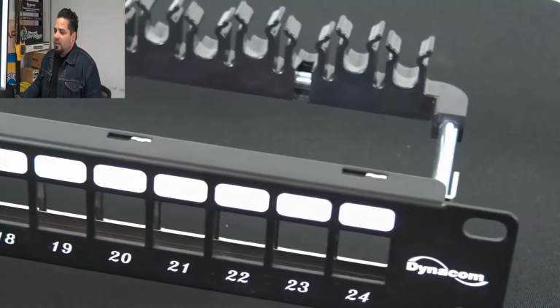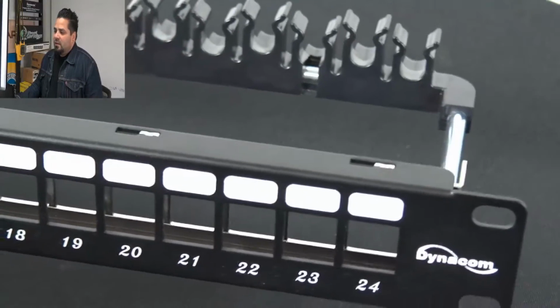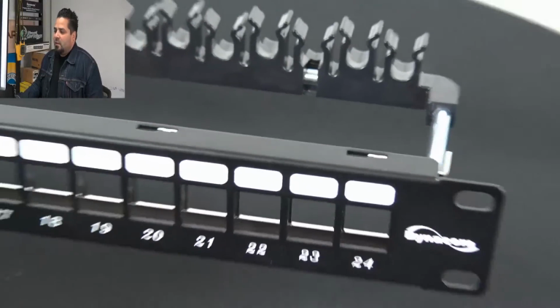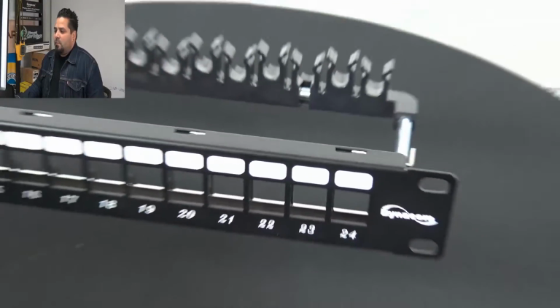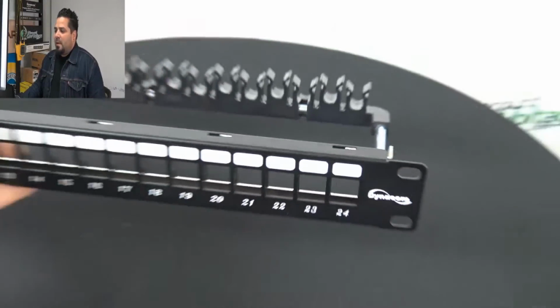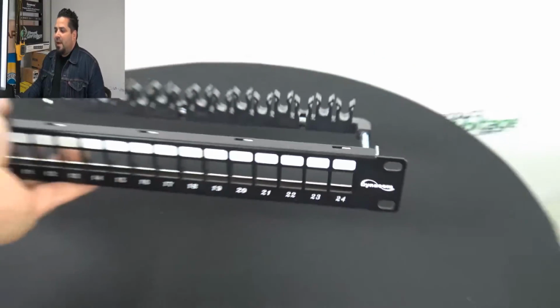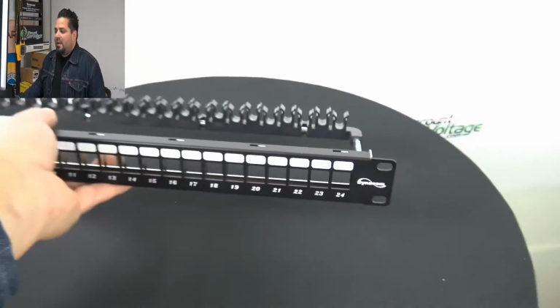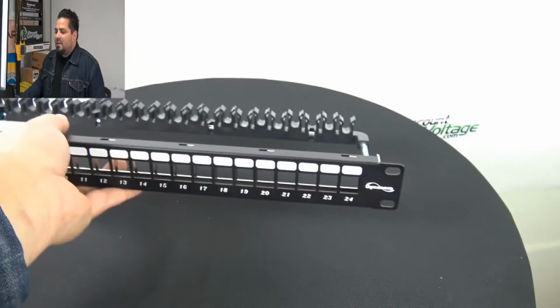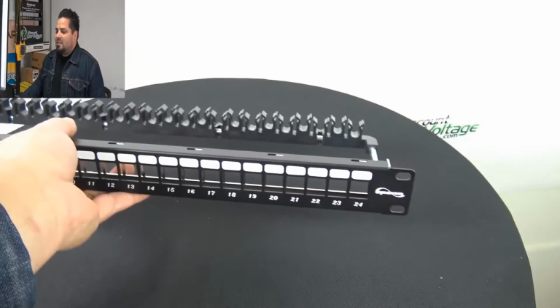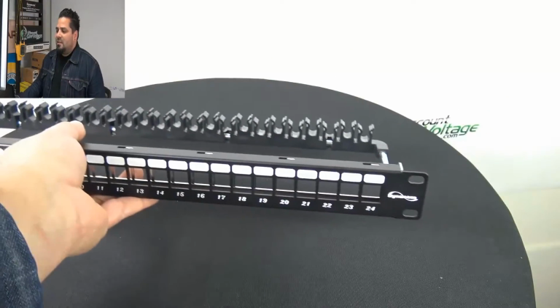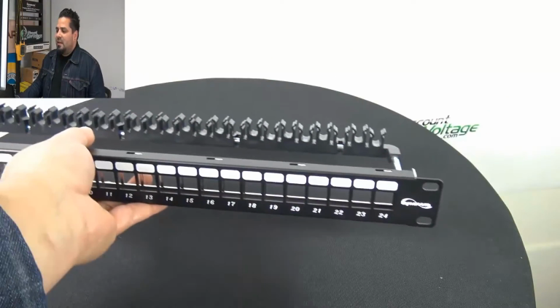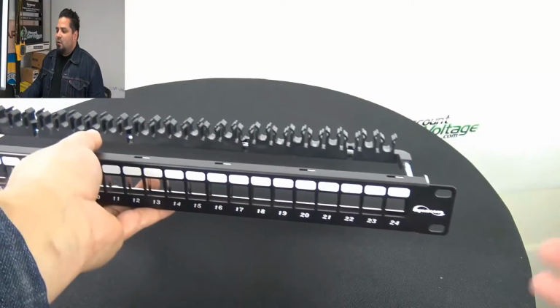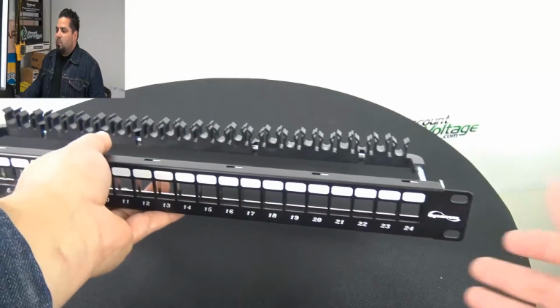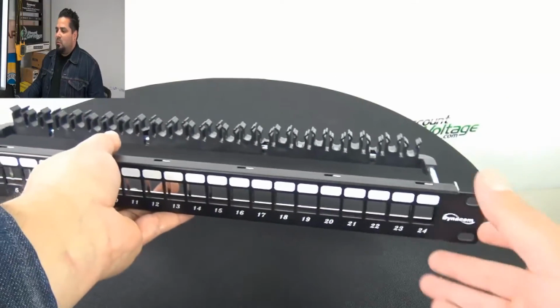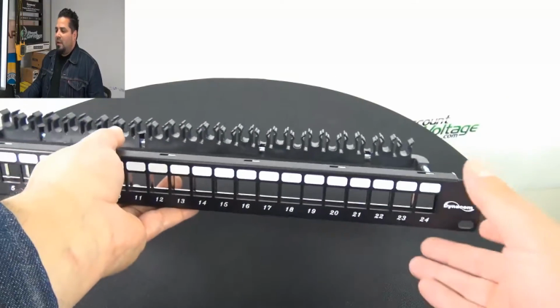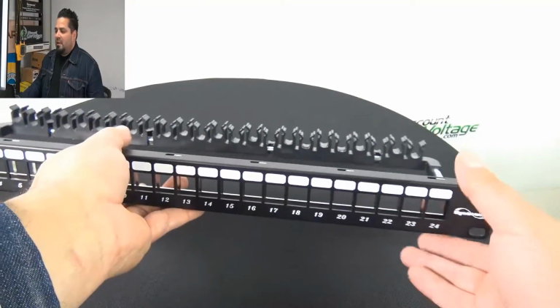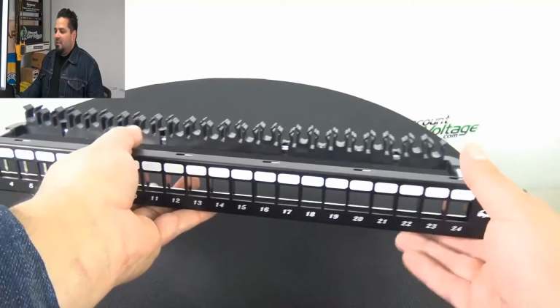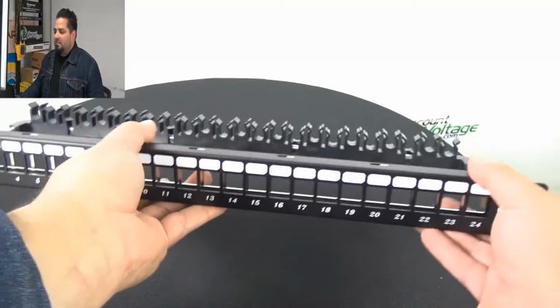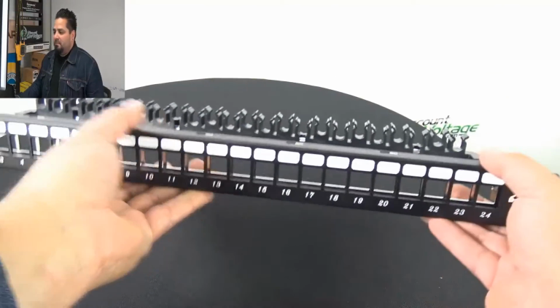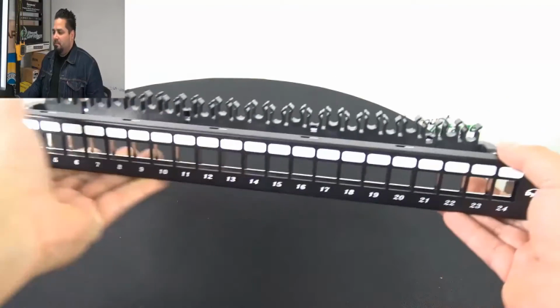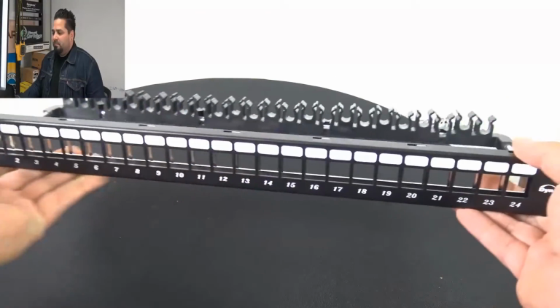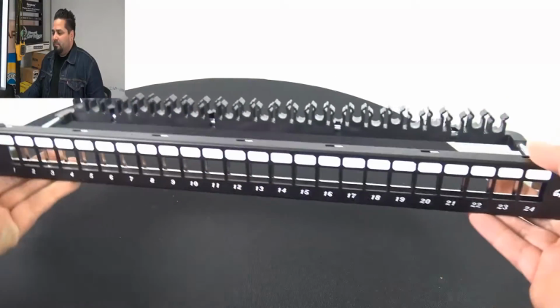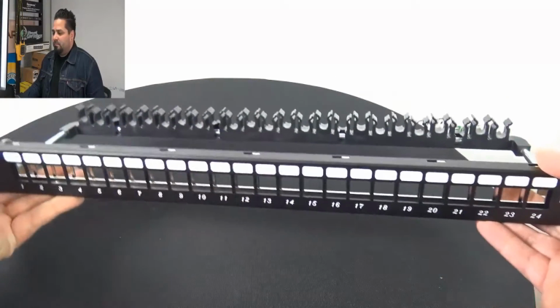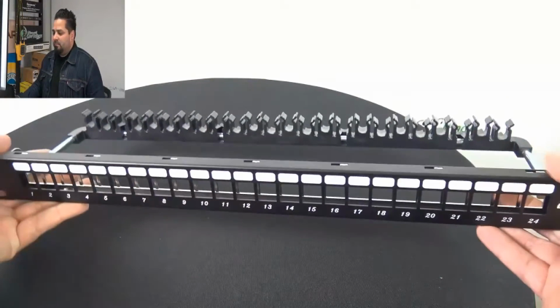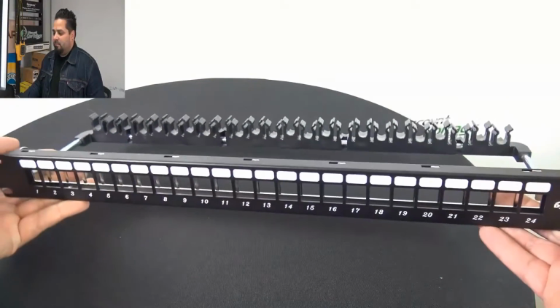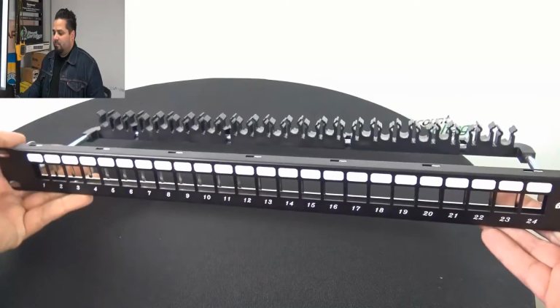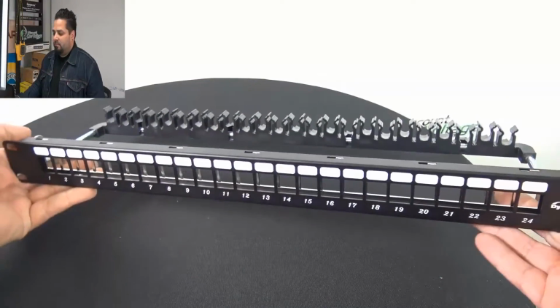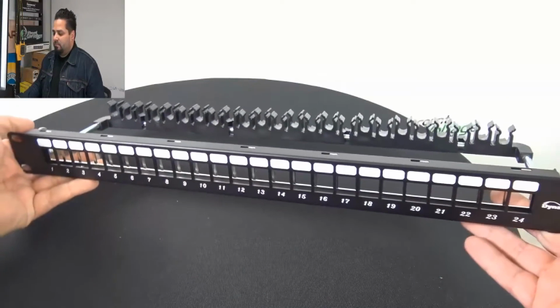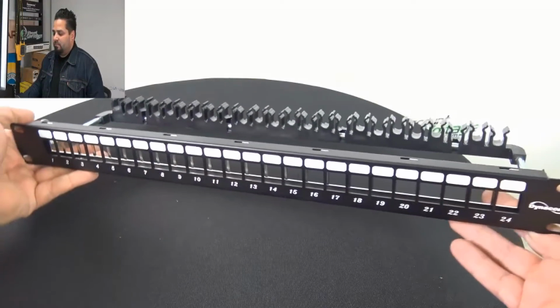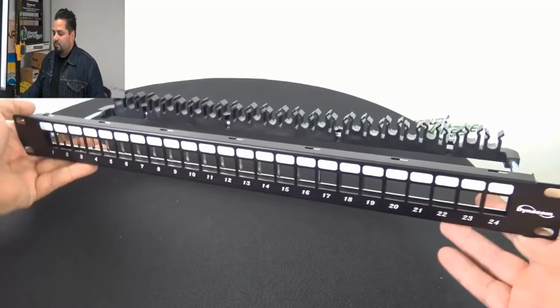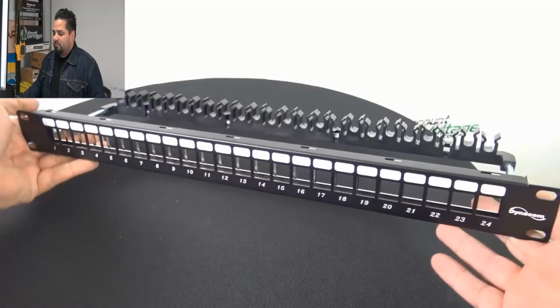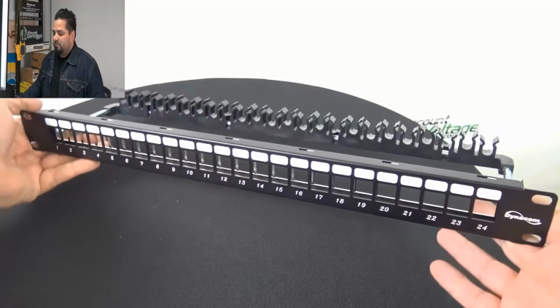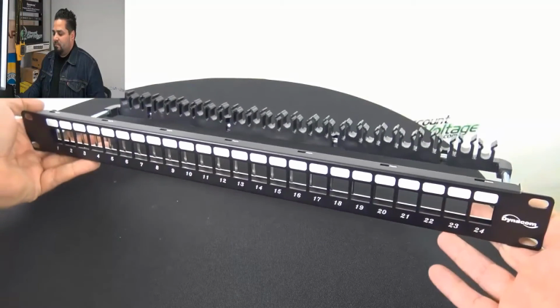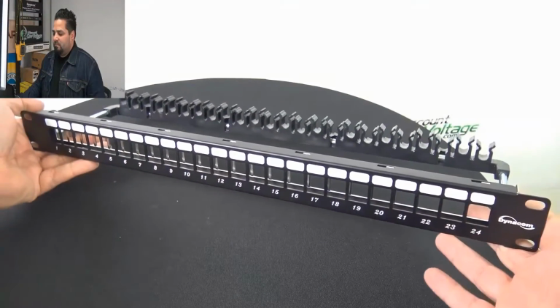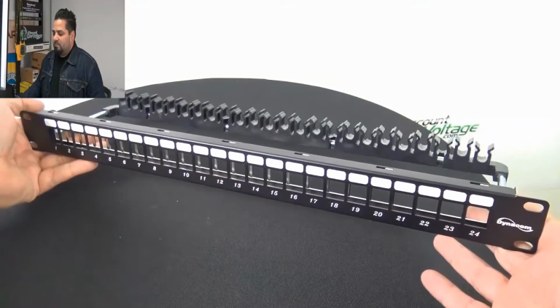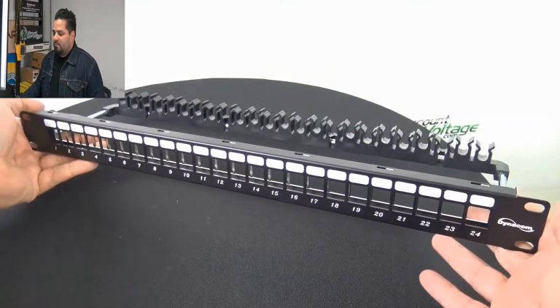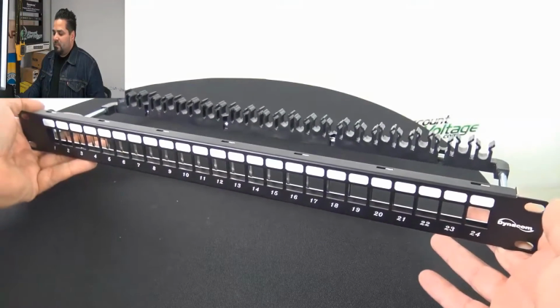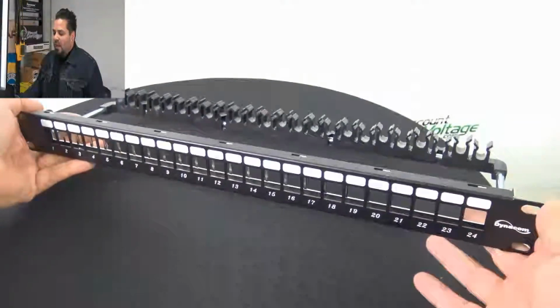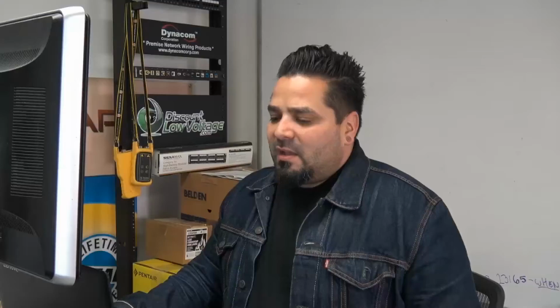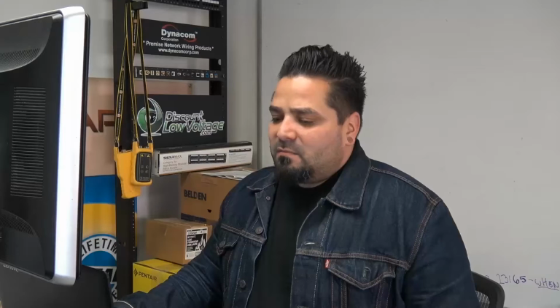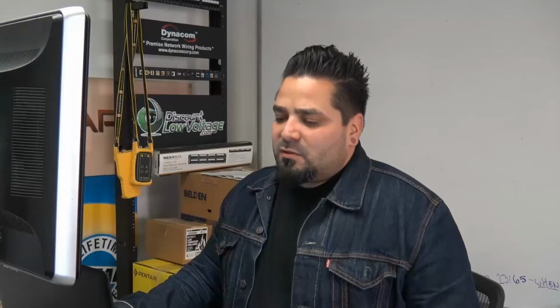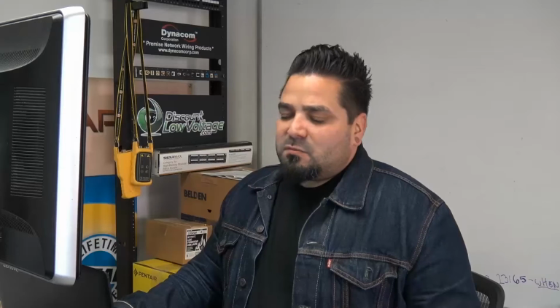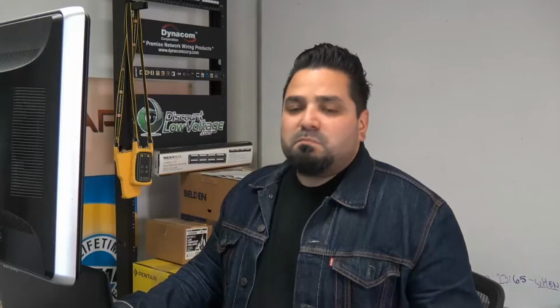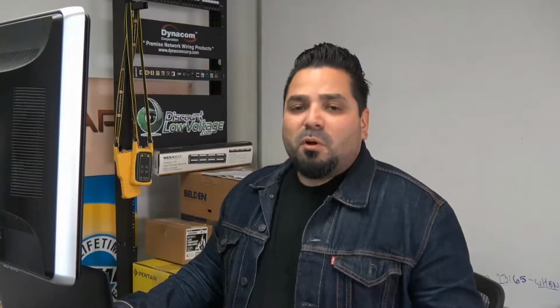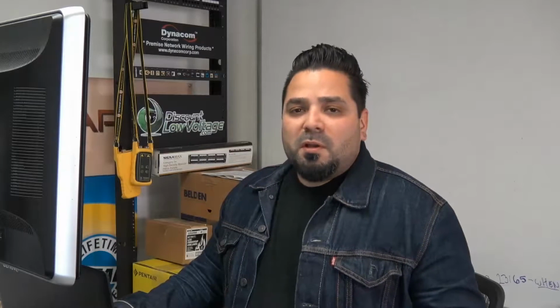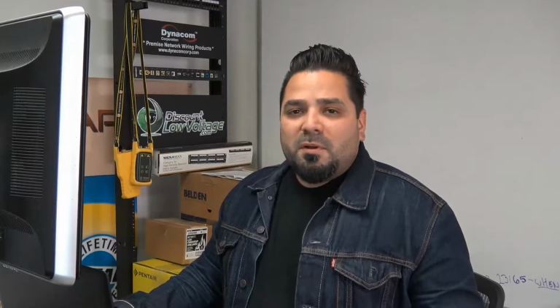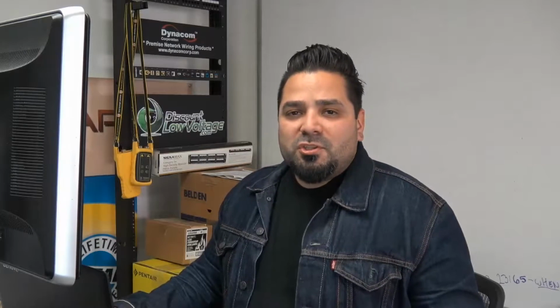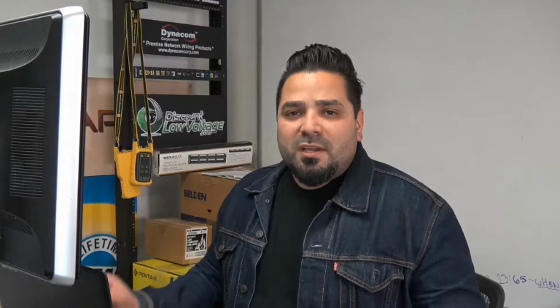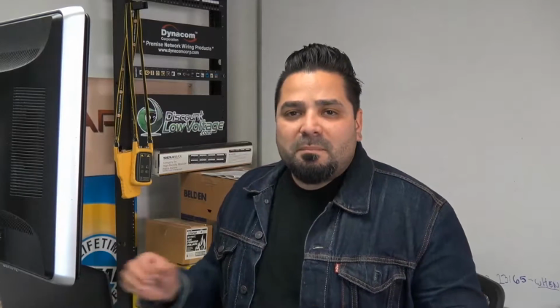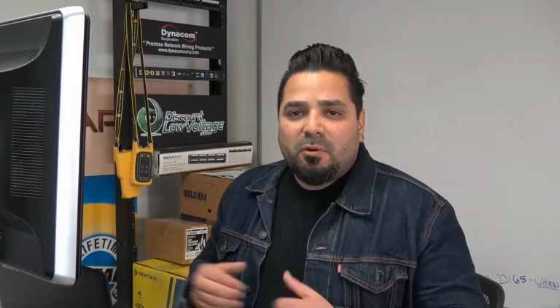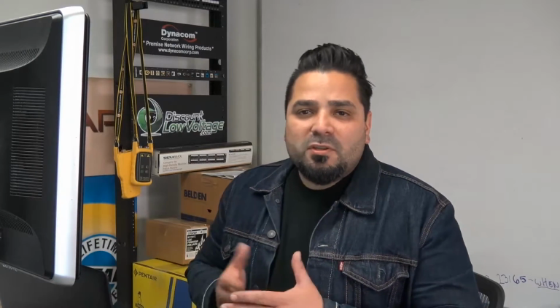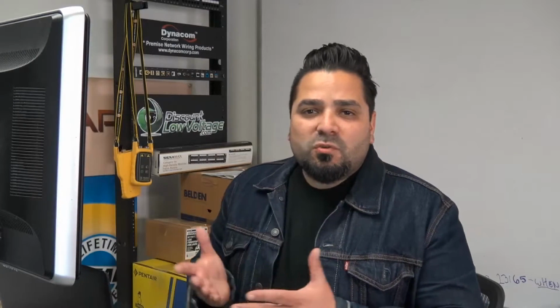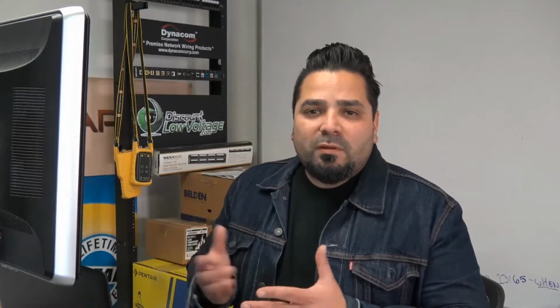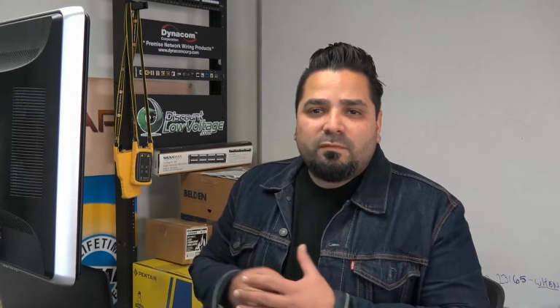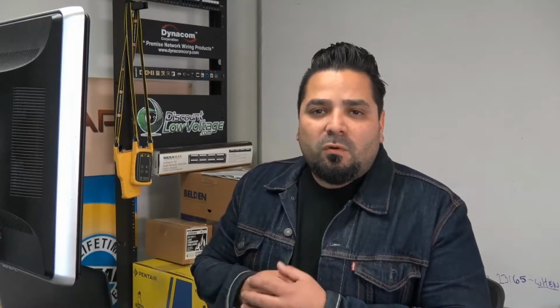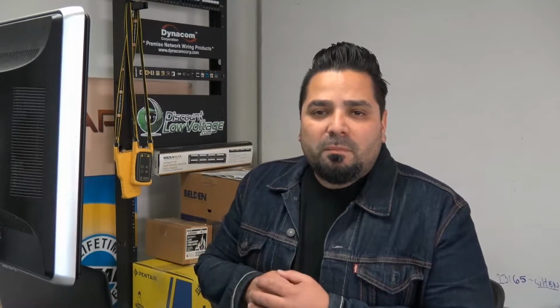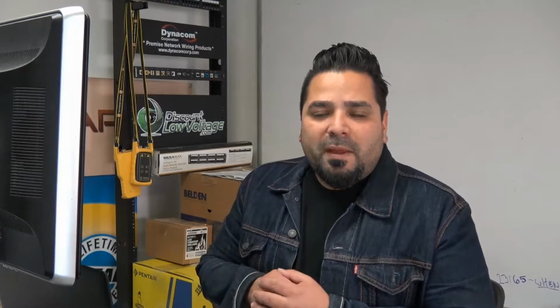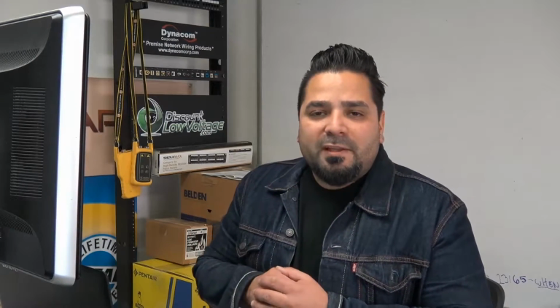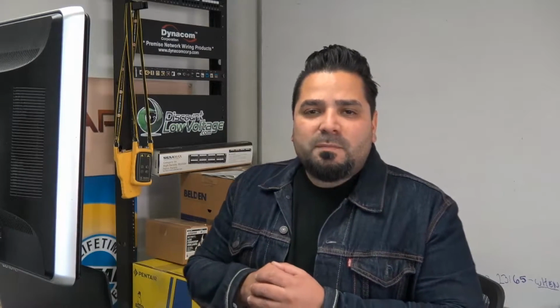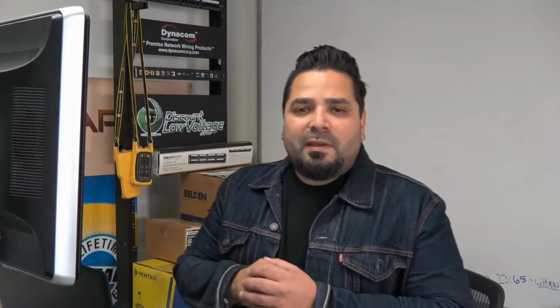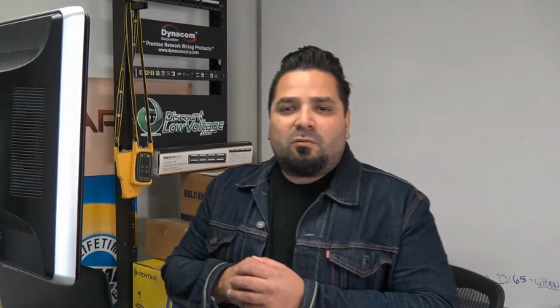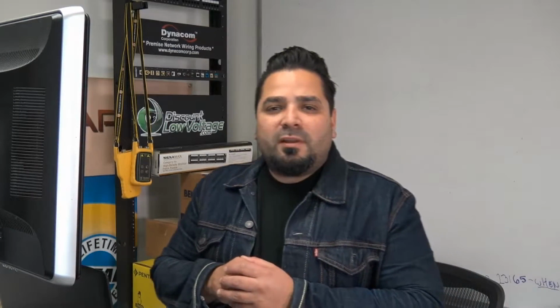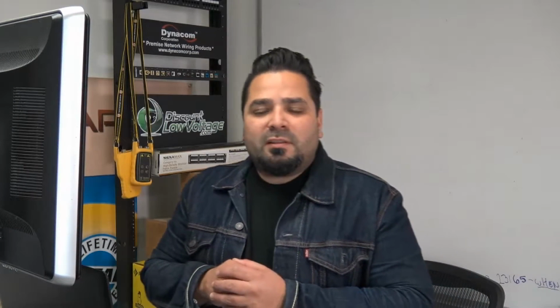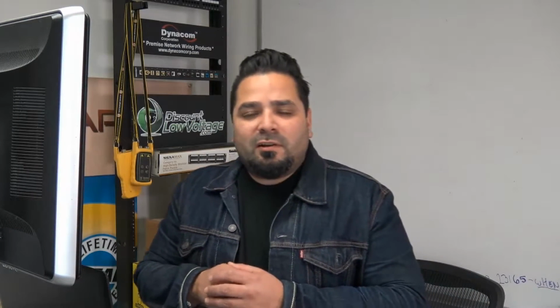The back is nickel plated. And that's pretty much it — pretty straightforward patch panel right there.